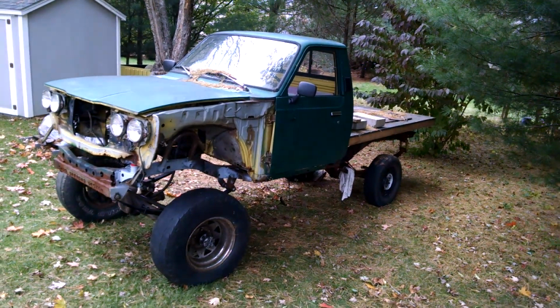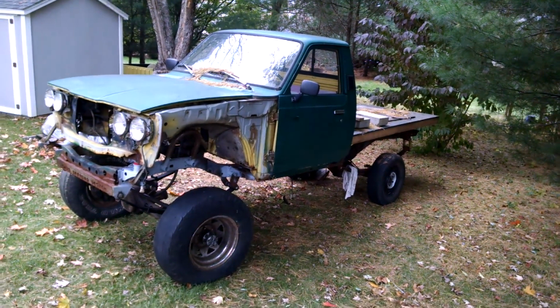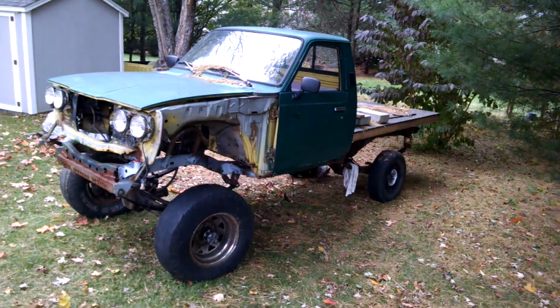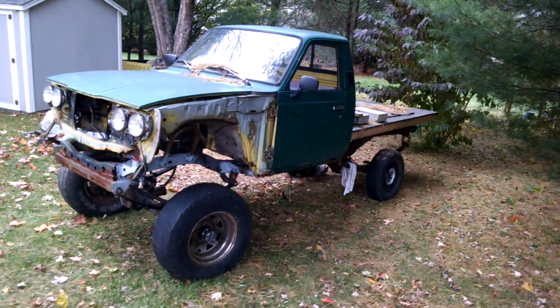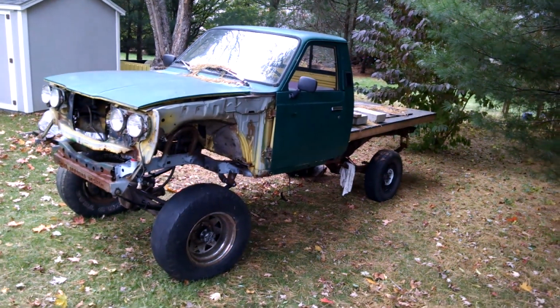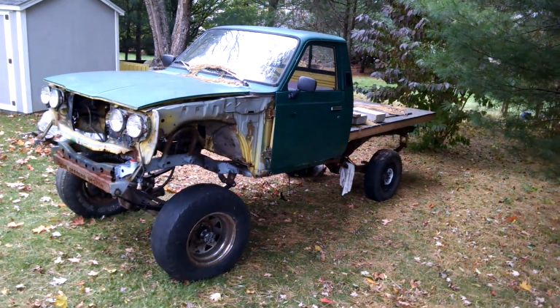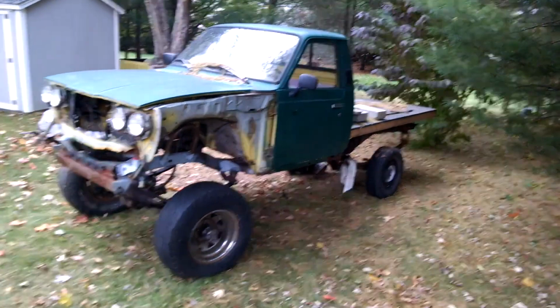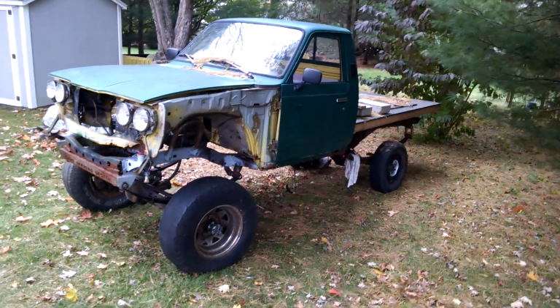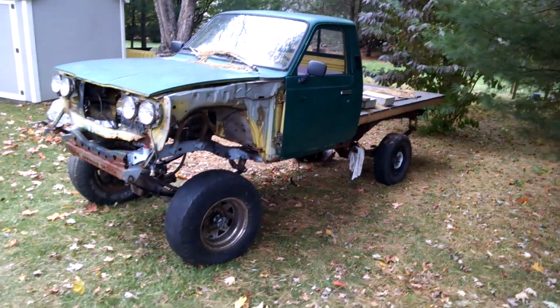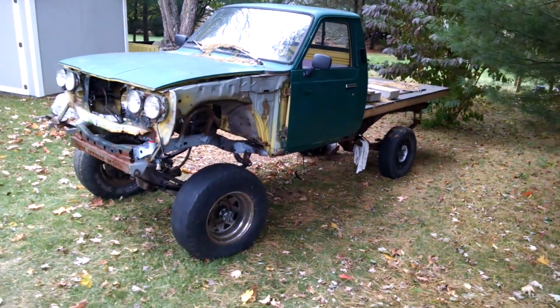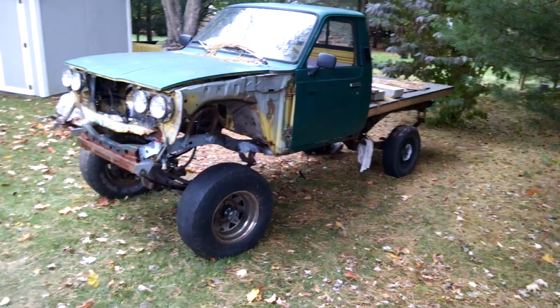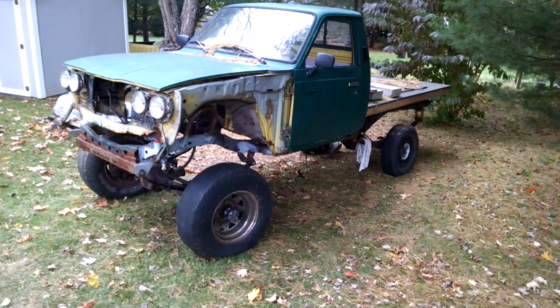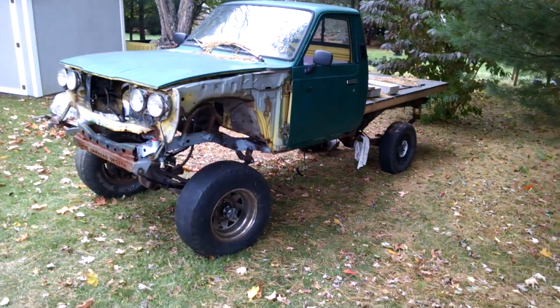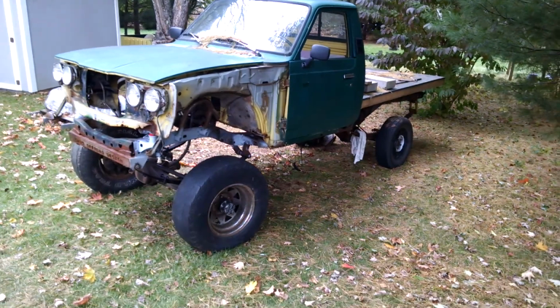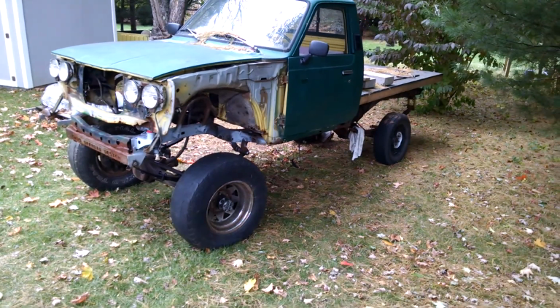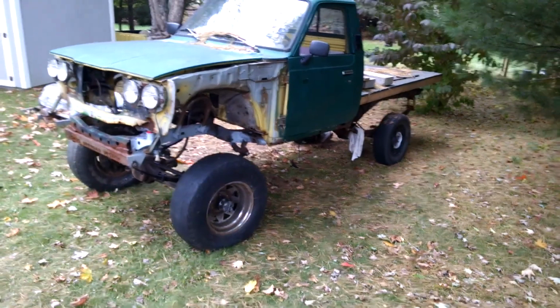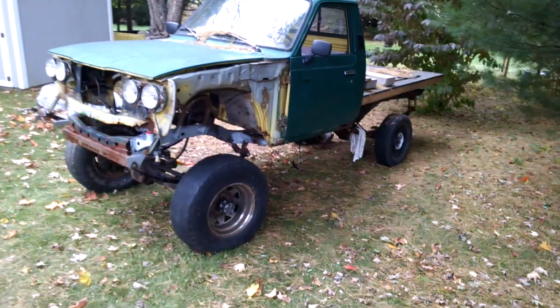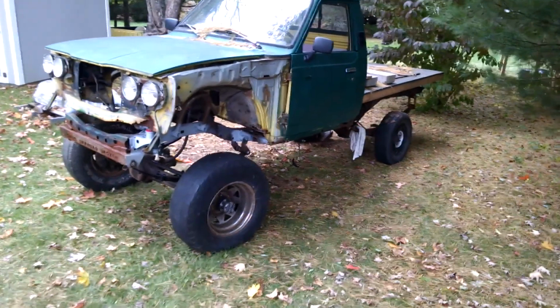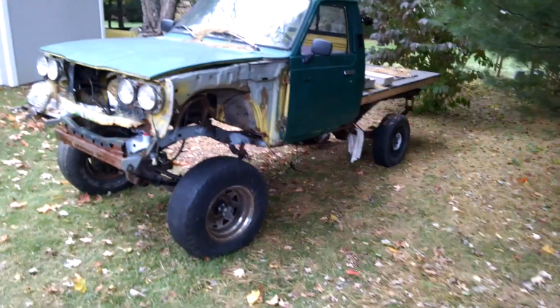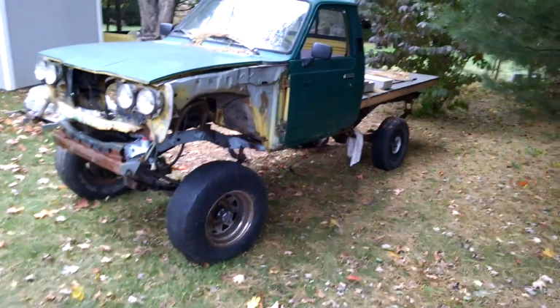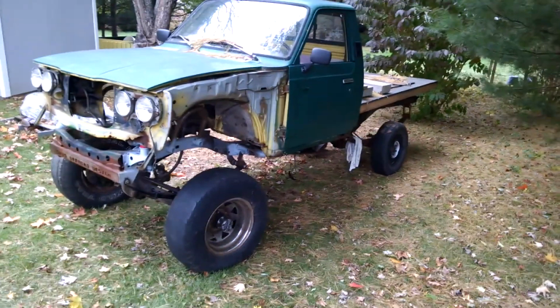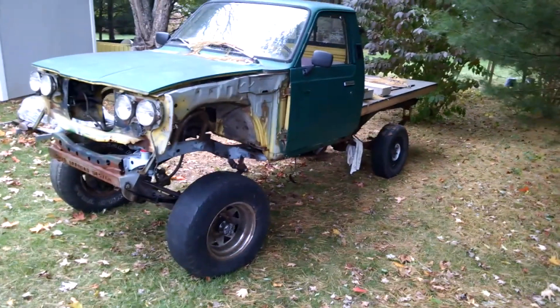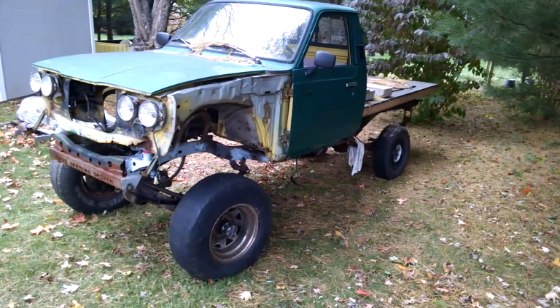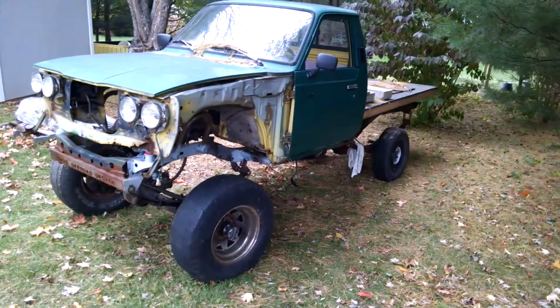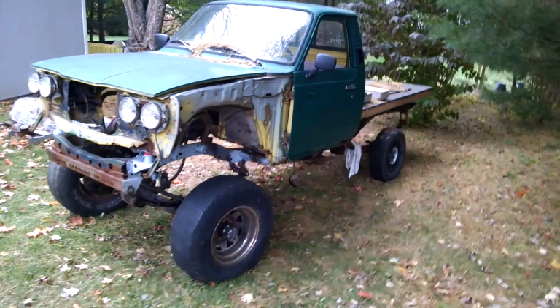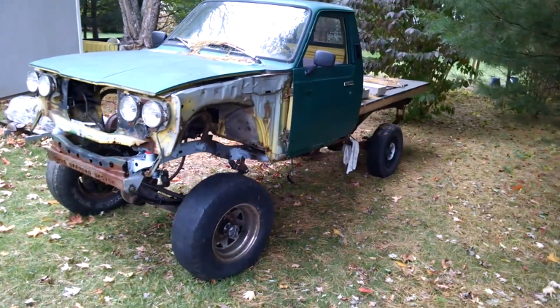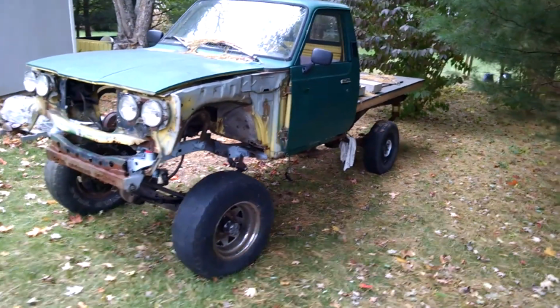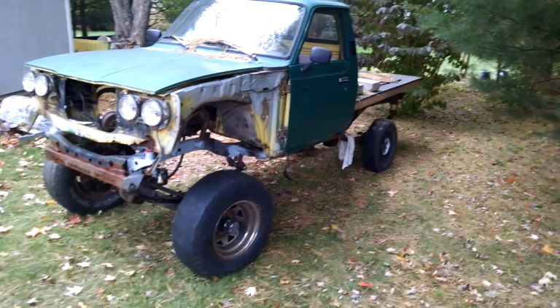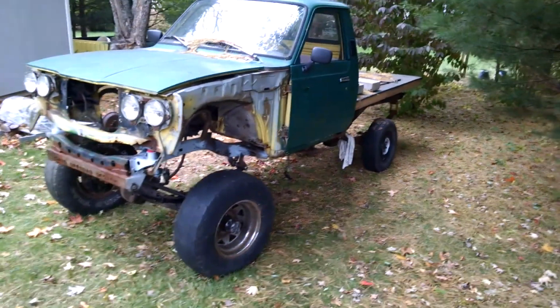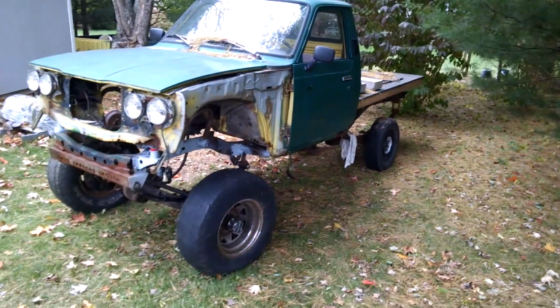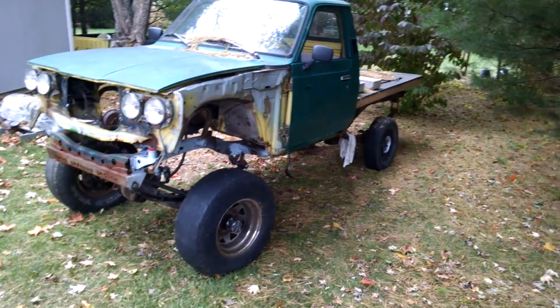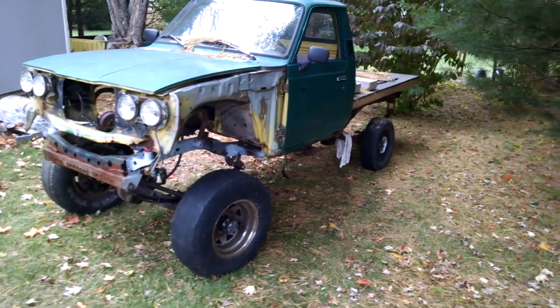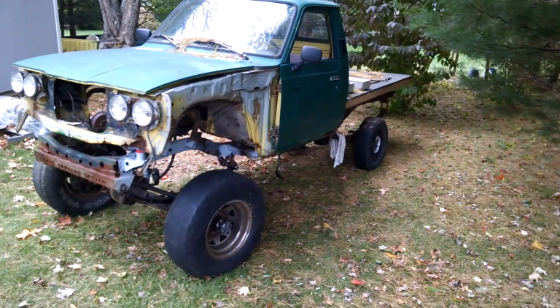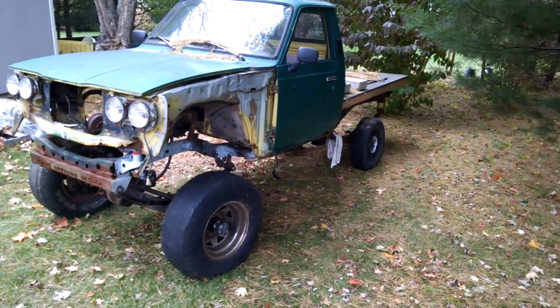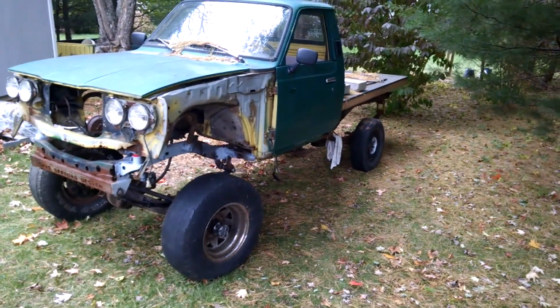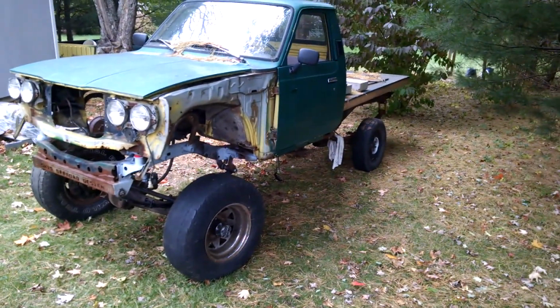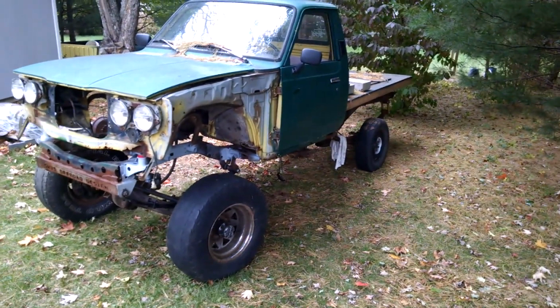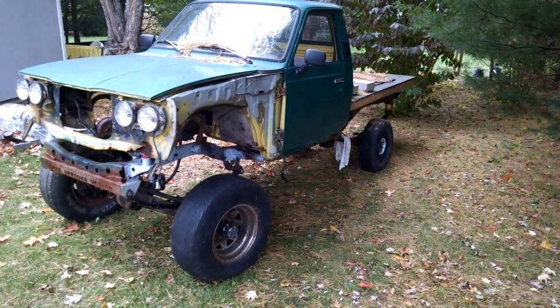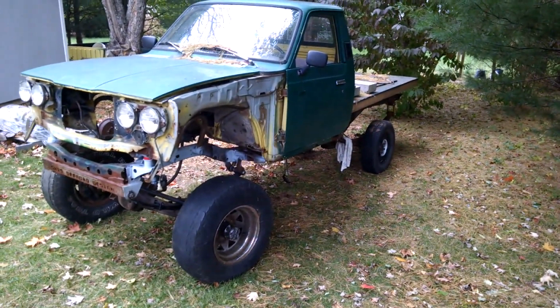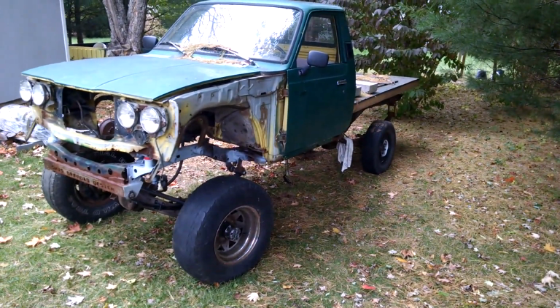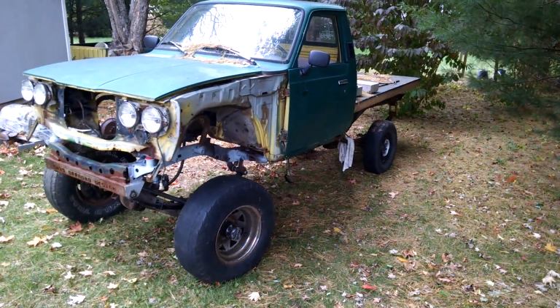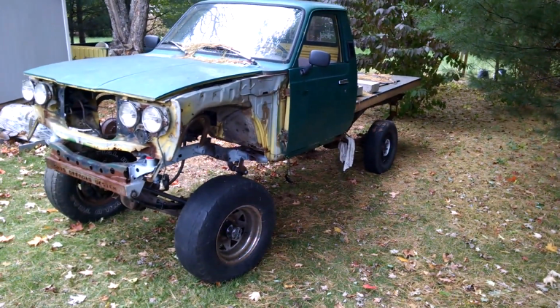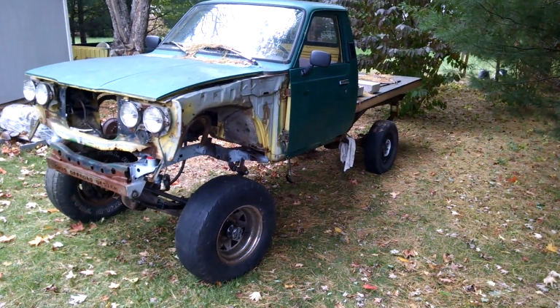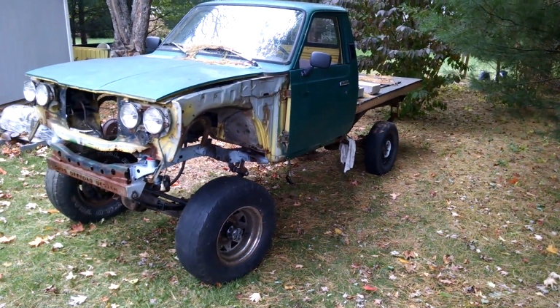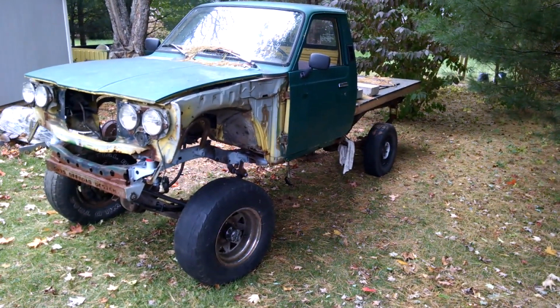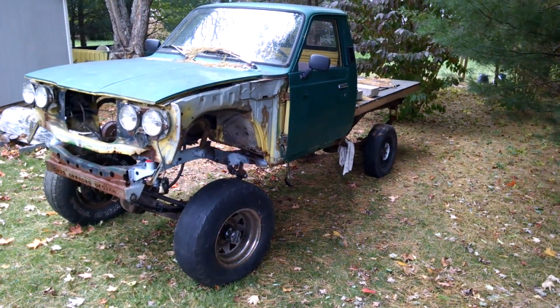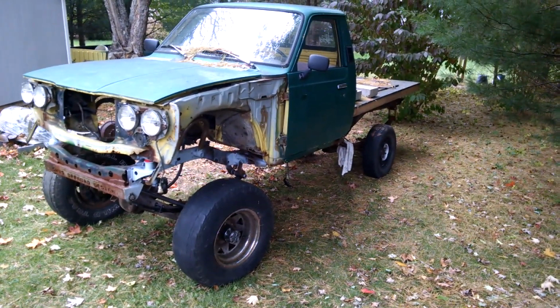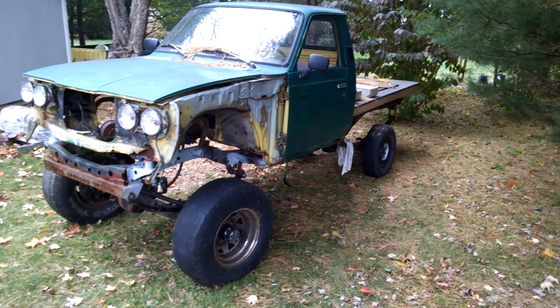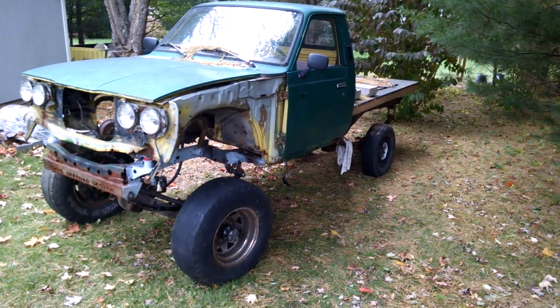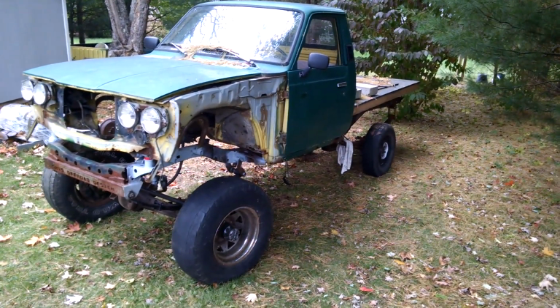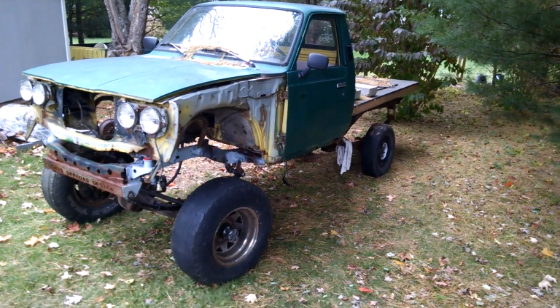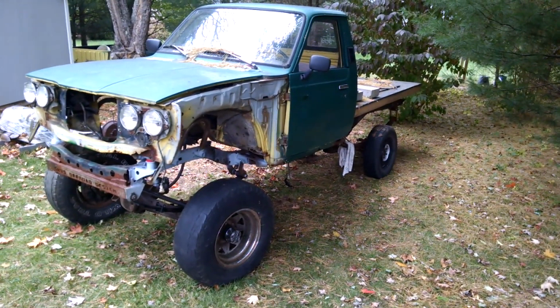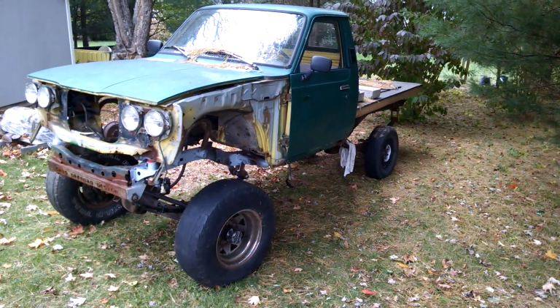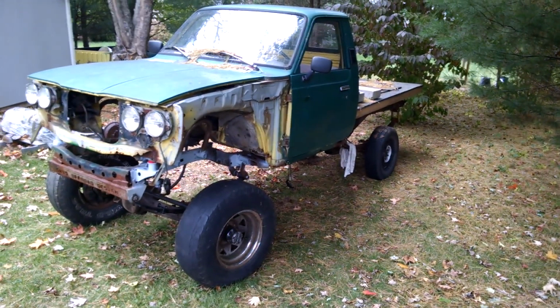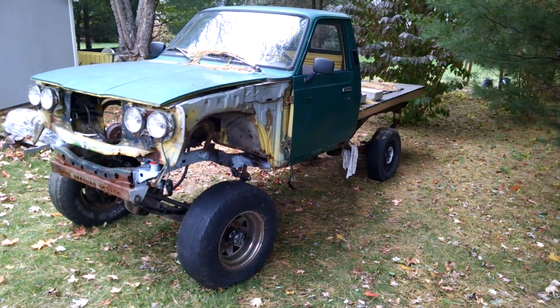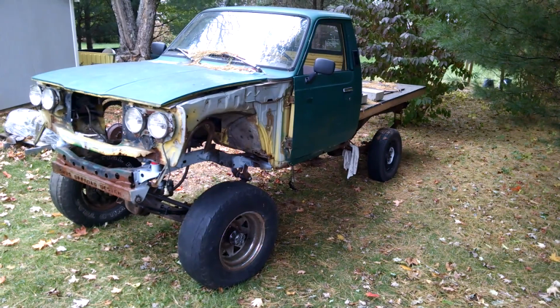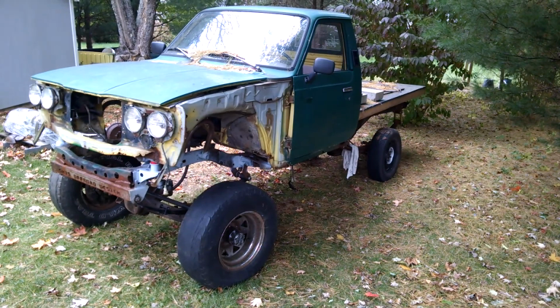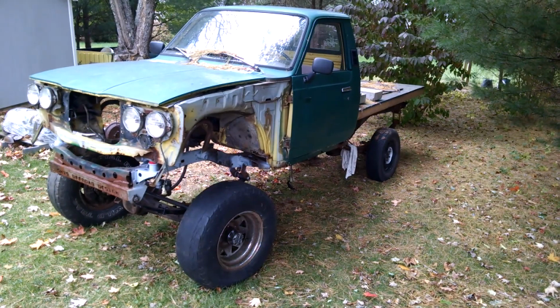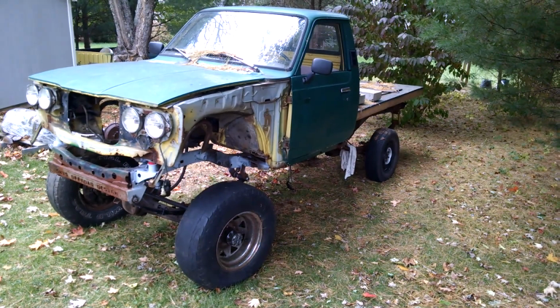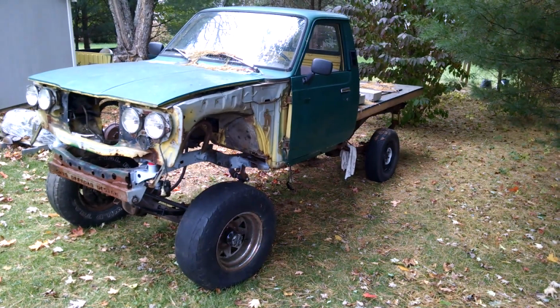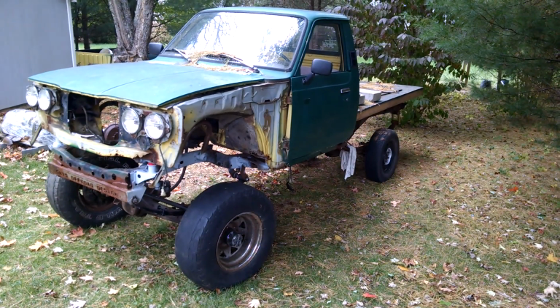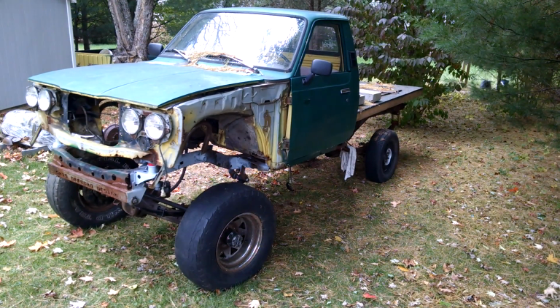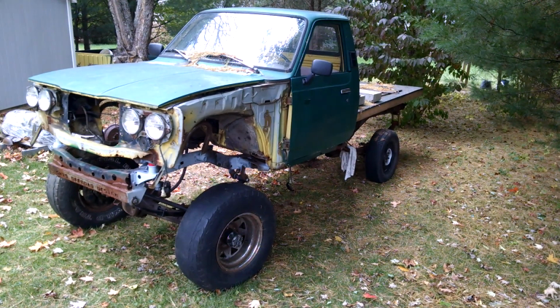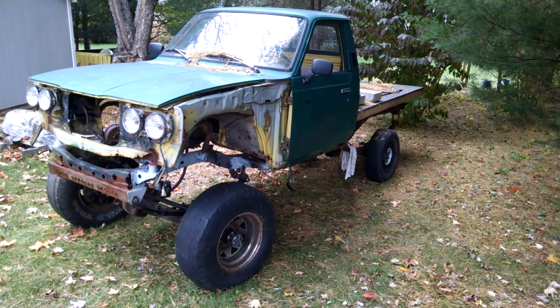I got a second transmission, so I'm ready to double that up and slap it in for a mock-up of the mounts and brackets and whatnot.